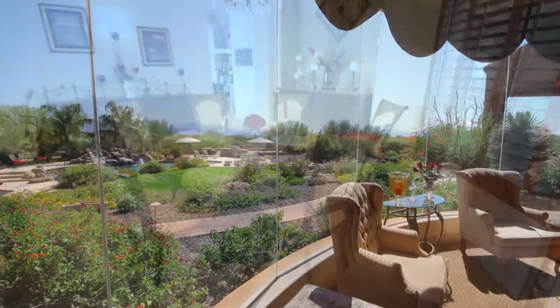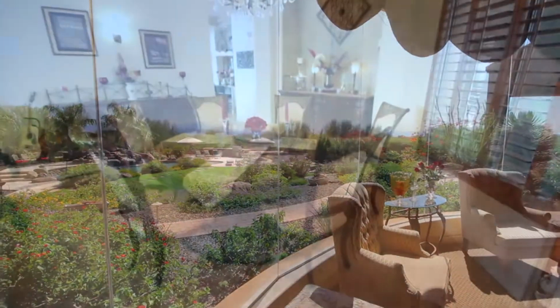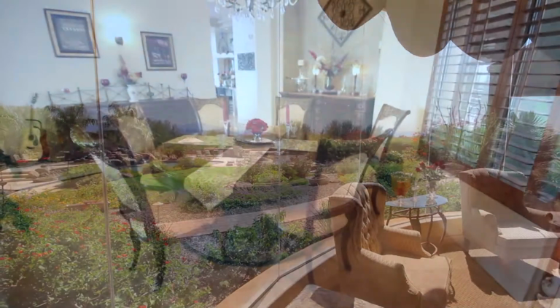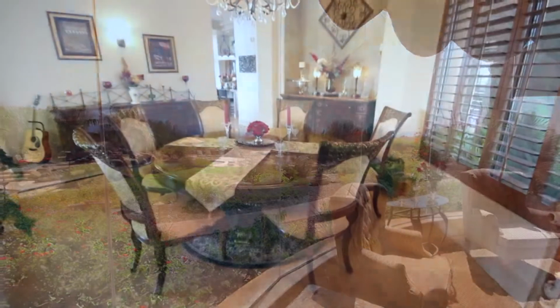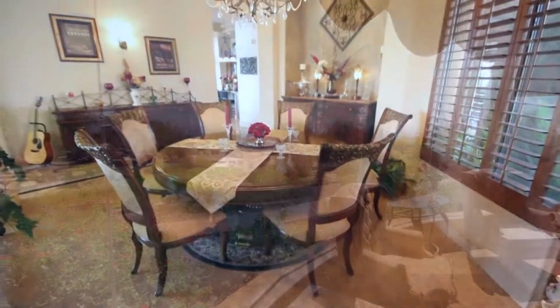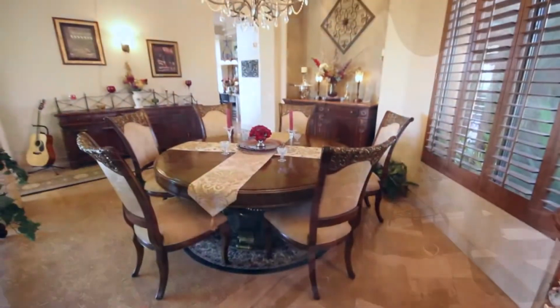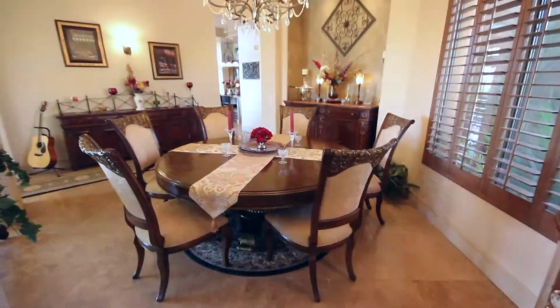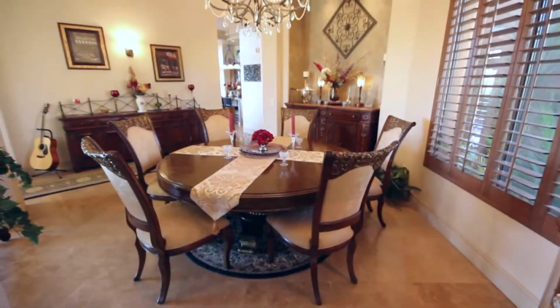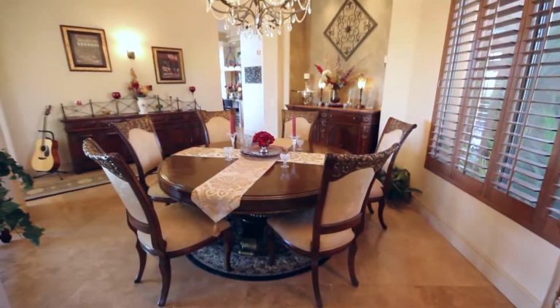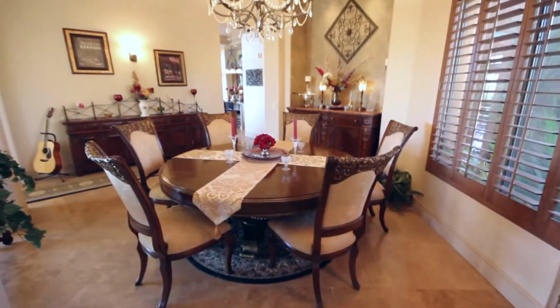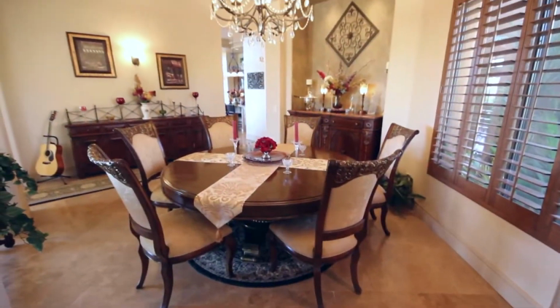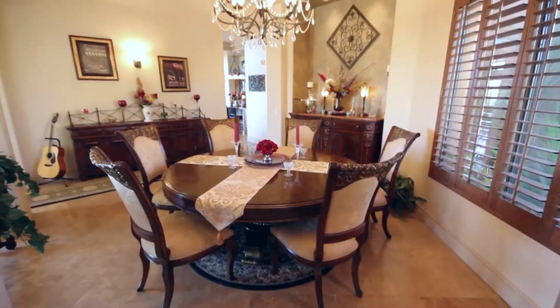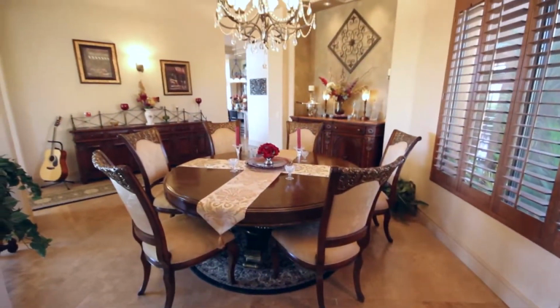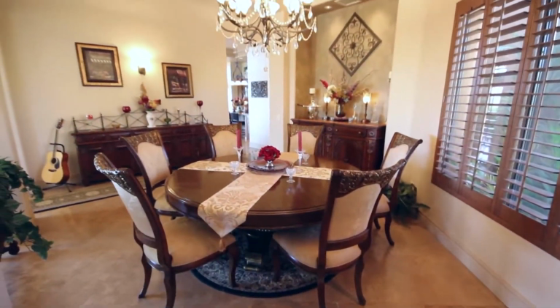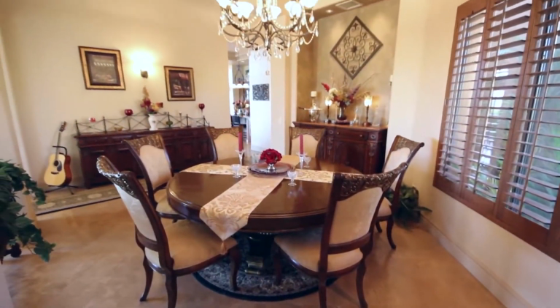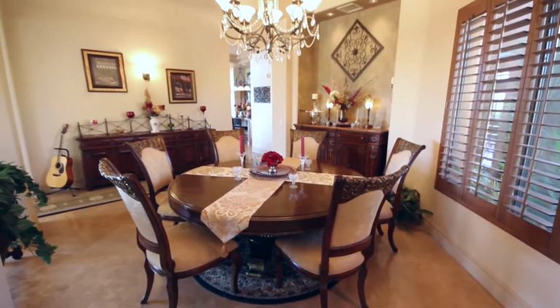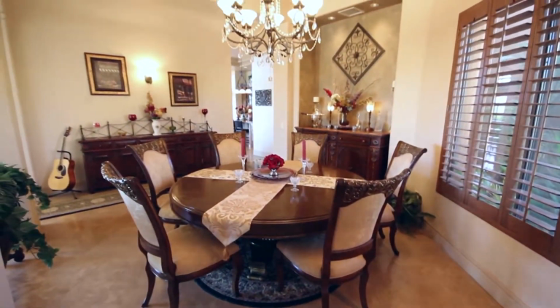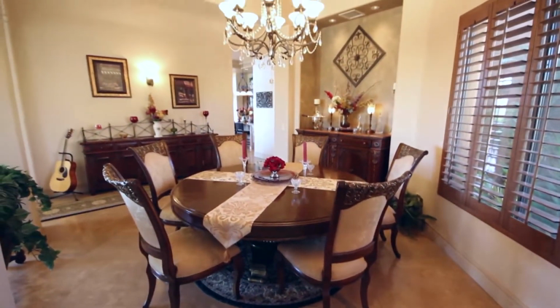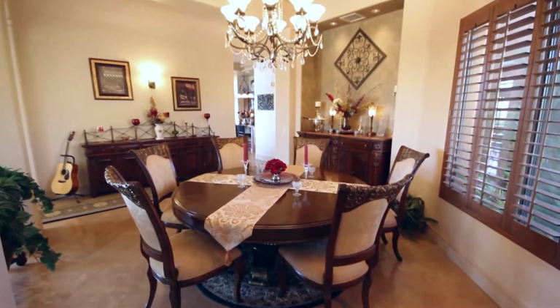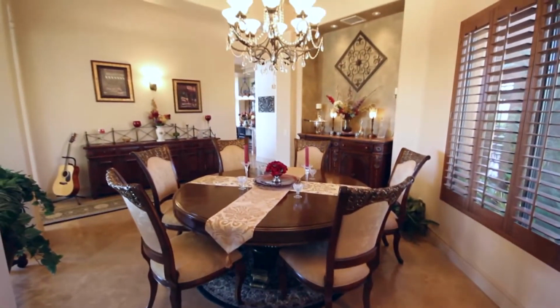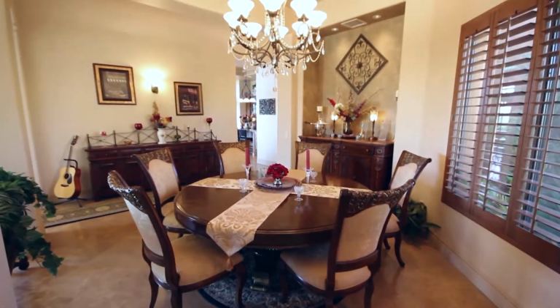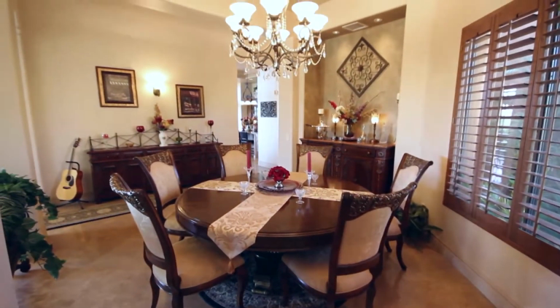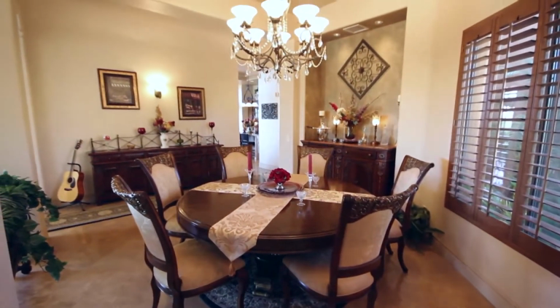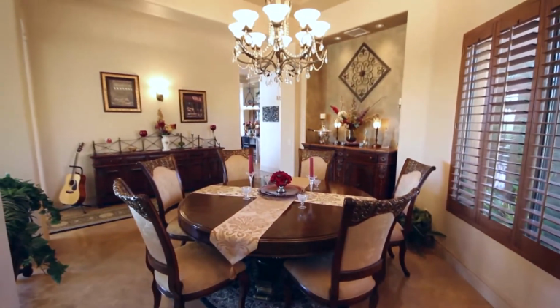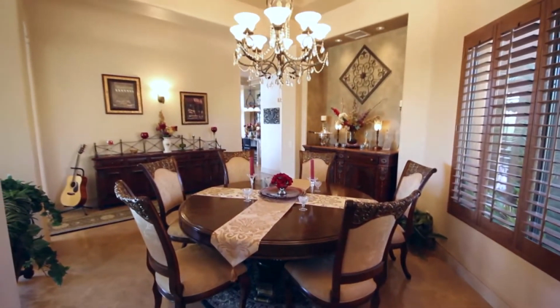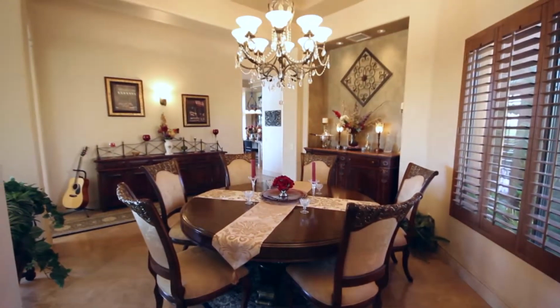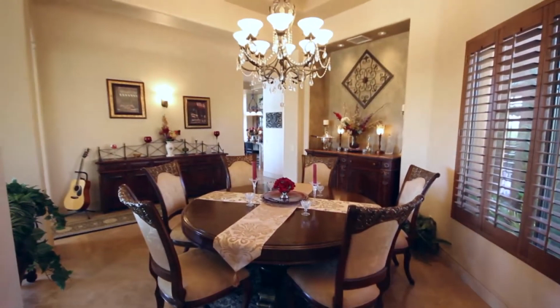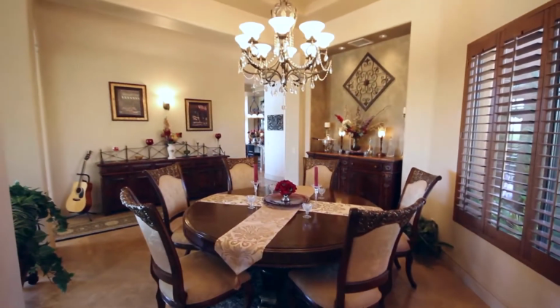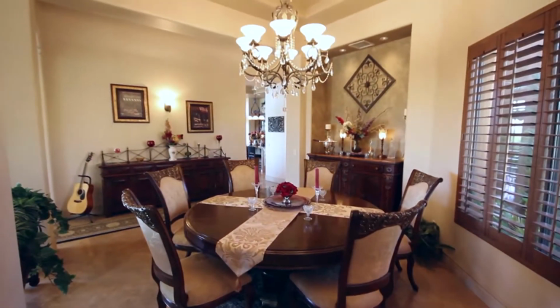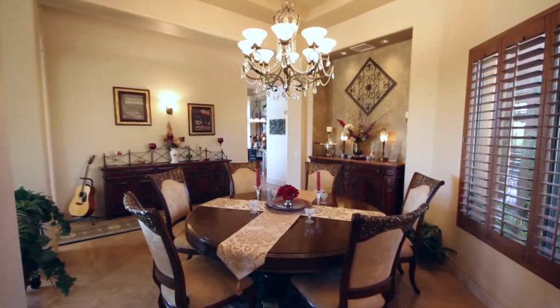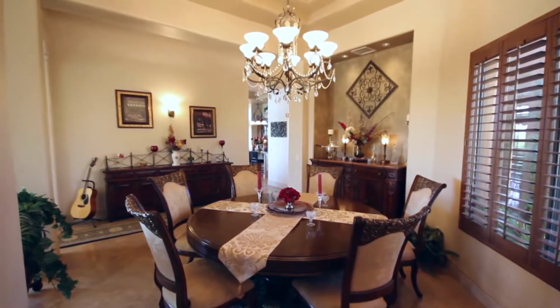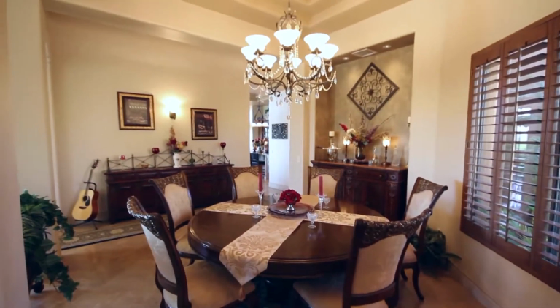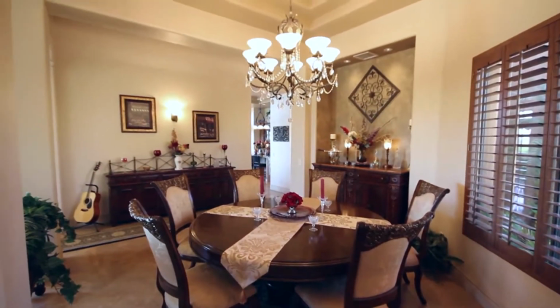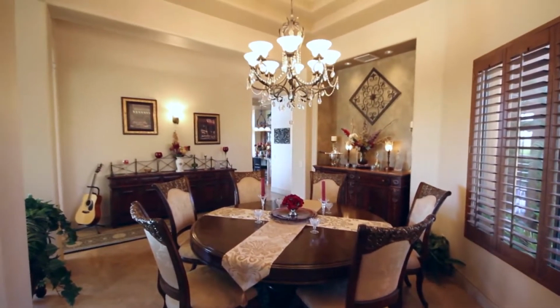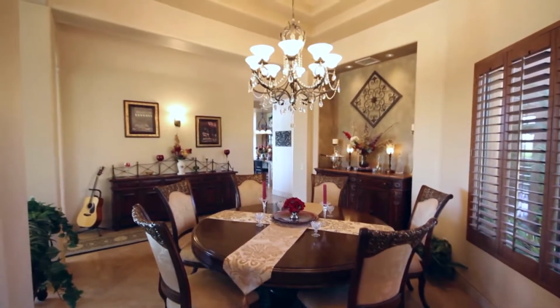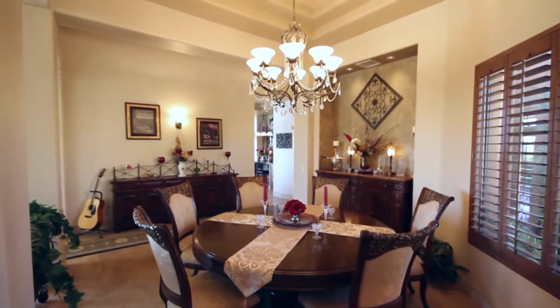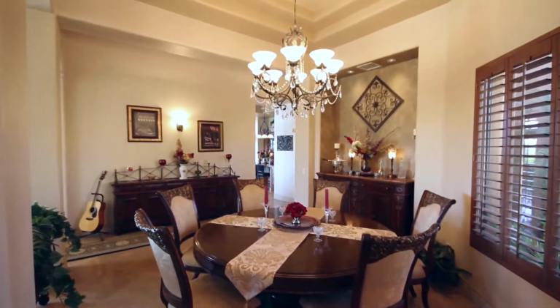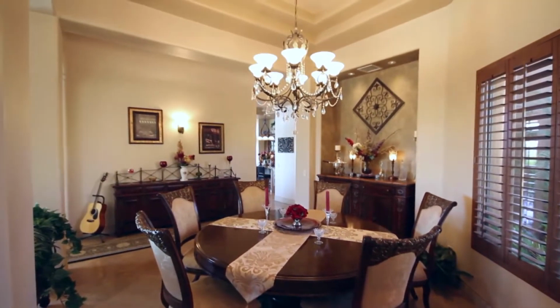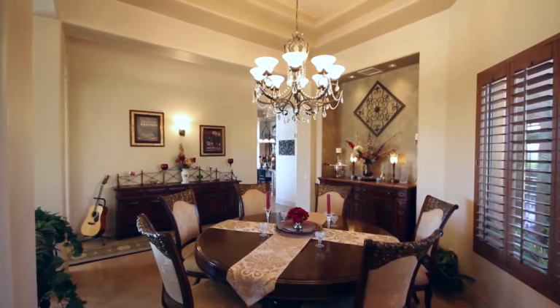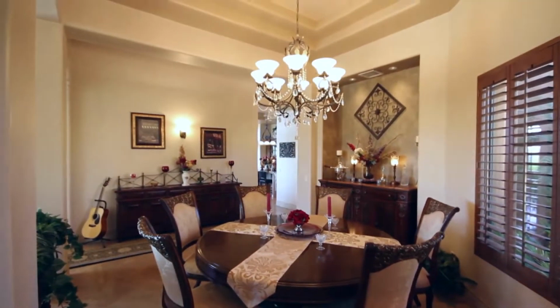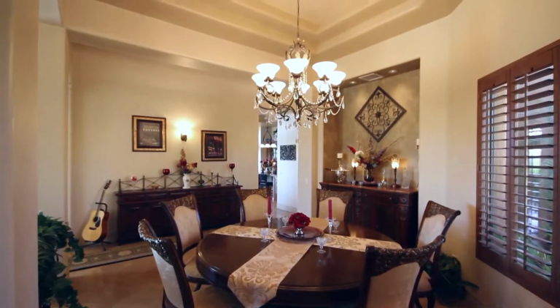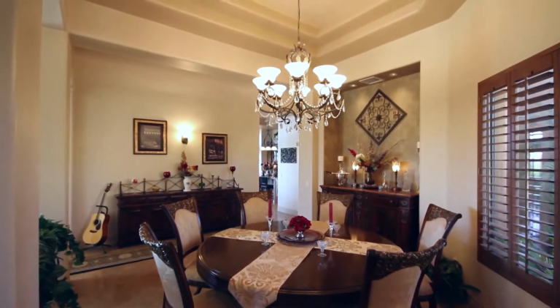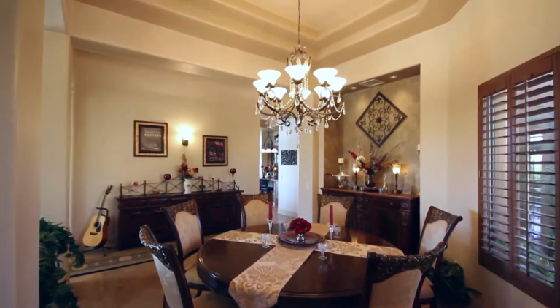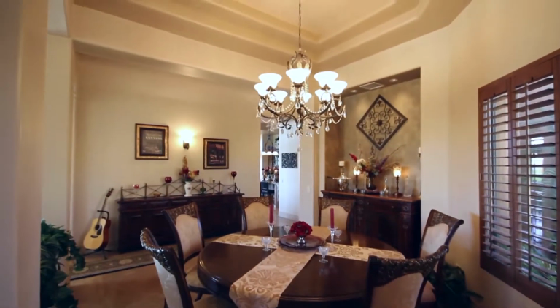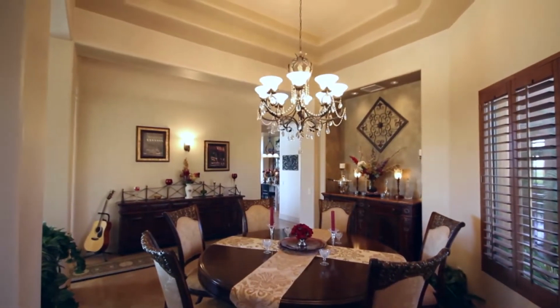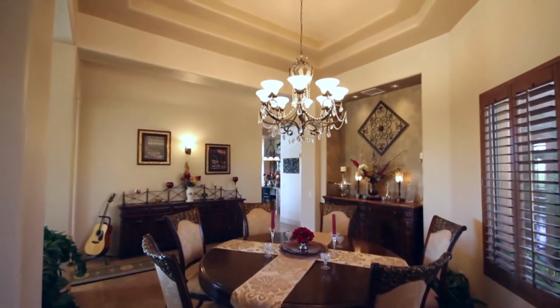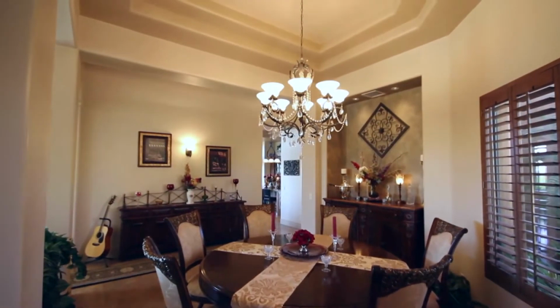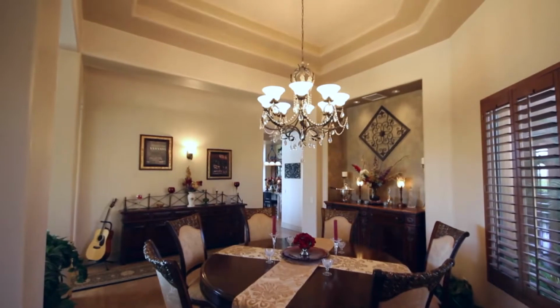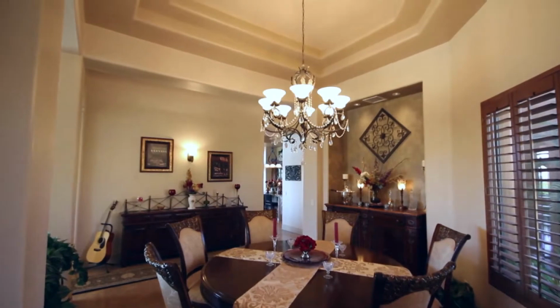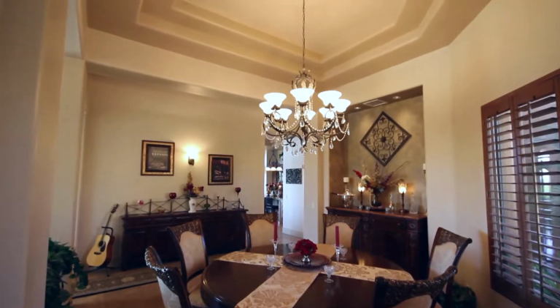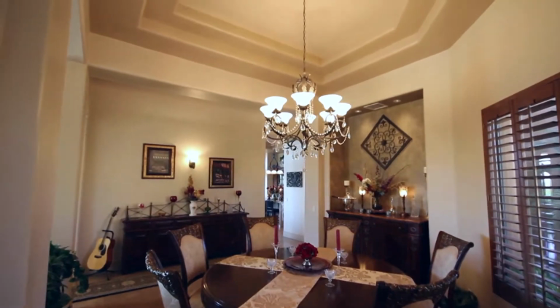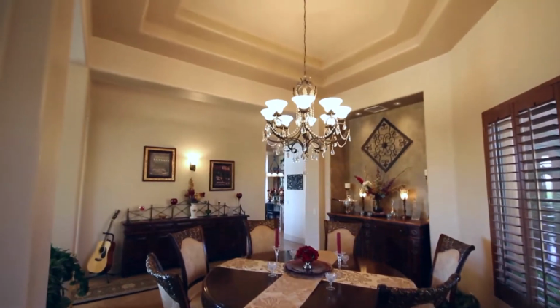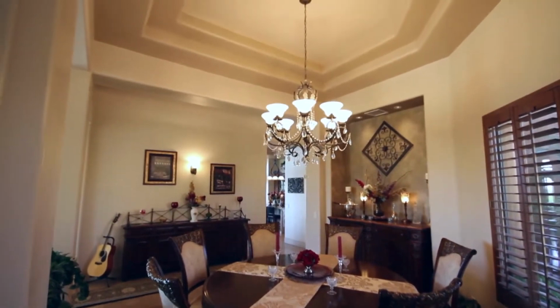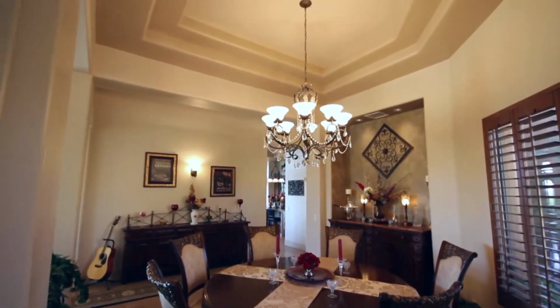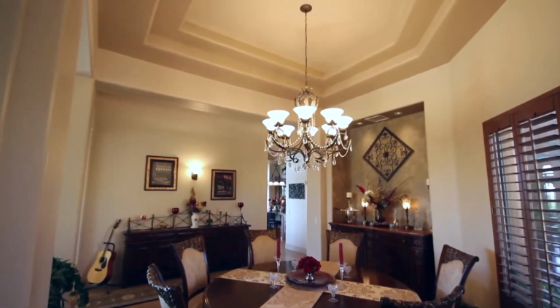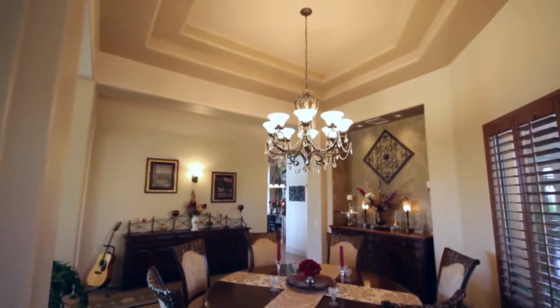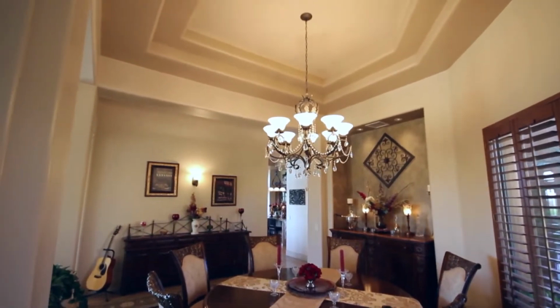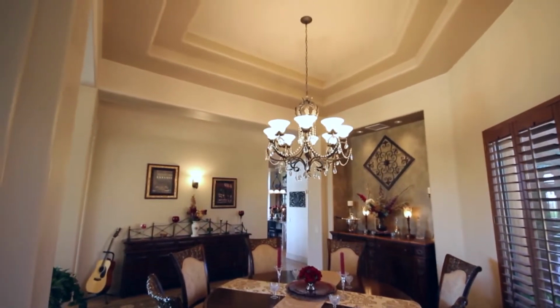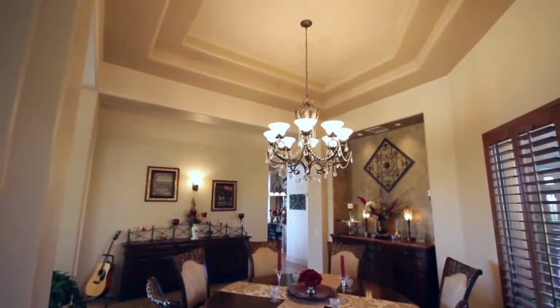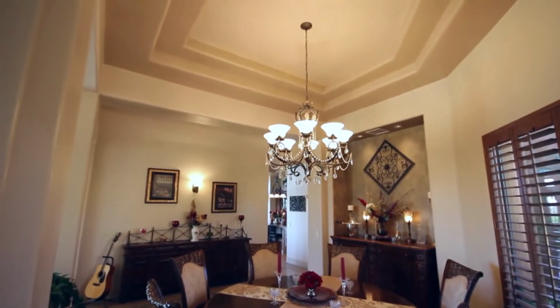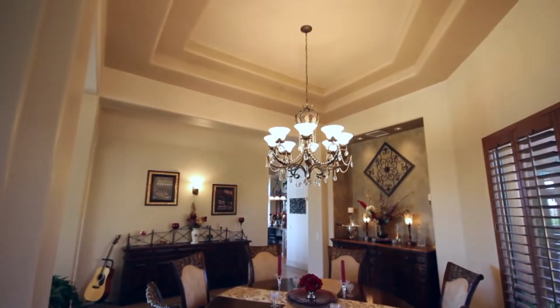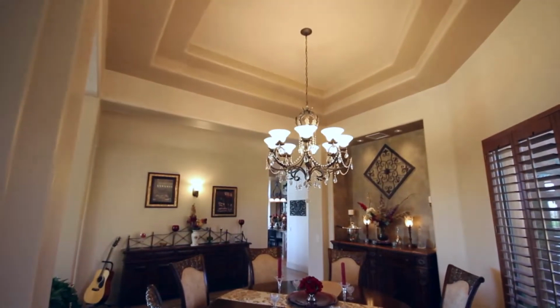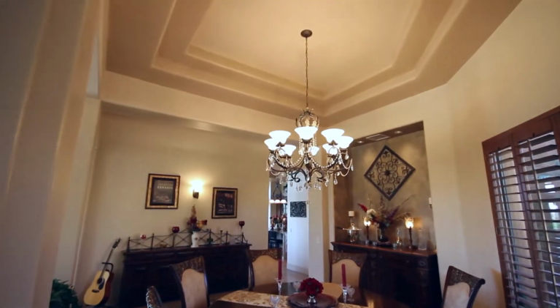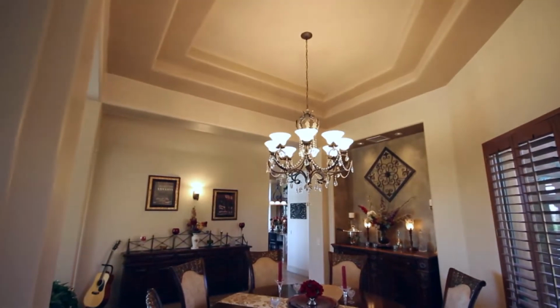Just off set is the exquisite formal dining room, complete with an opulent buffet nook leading up to the intricate coffered ceiling.